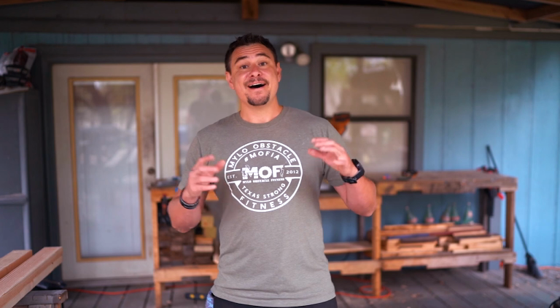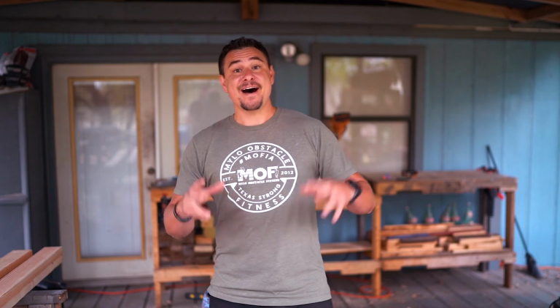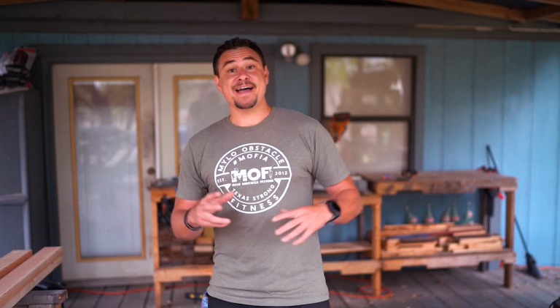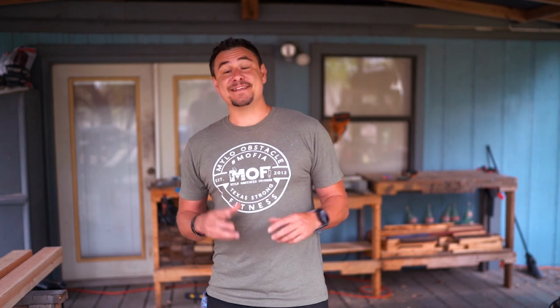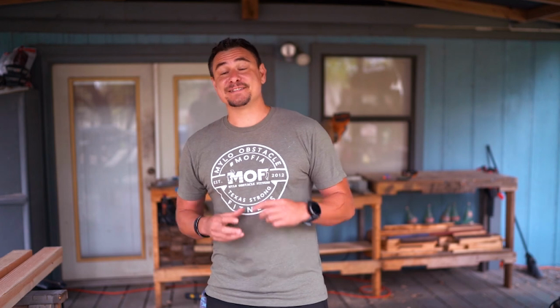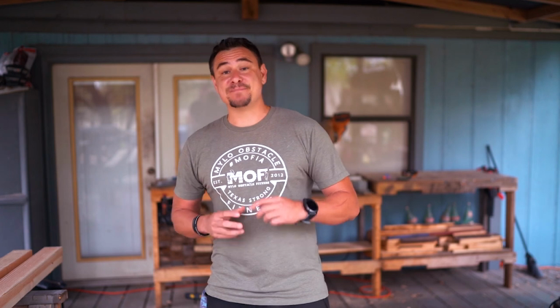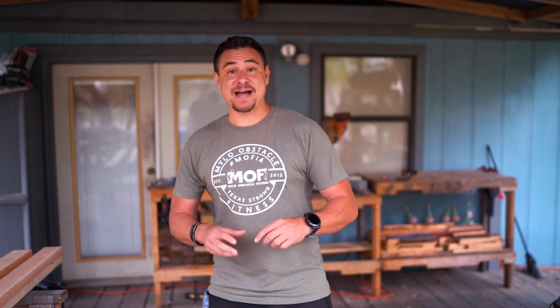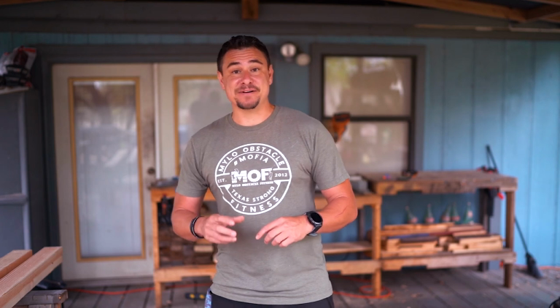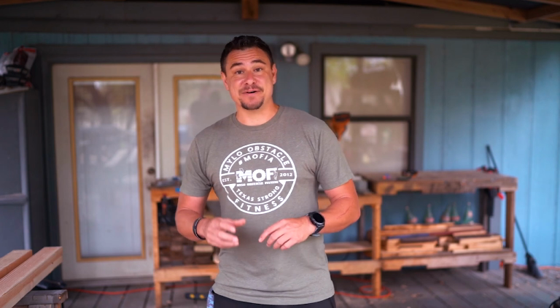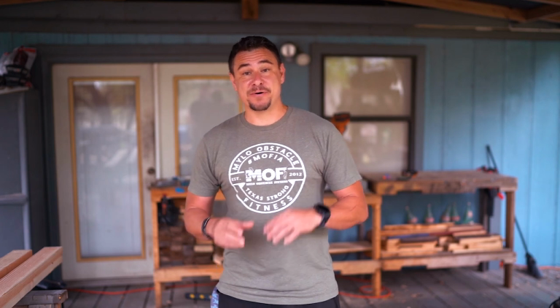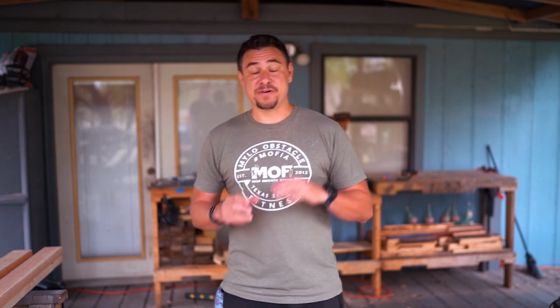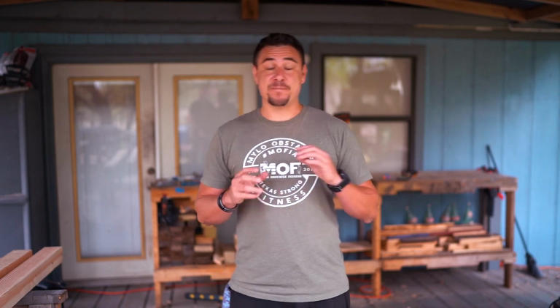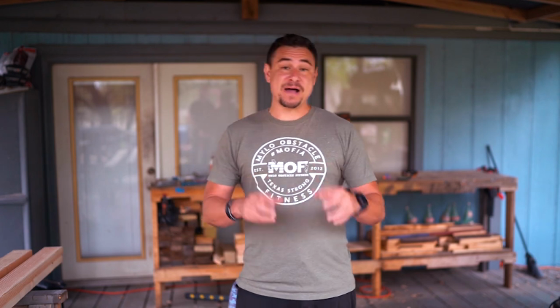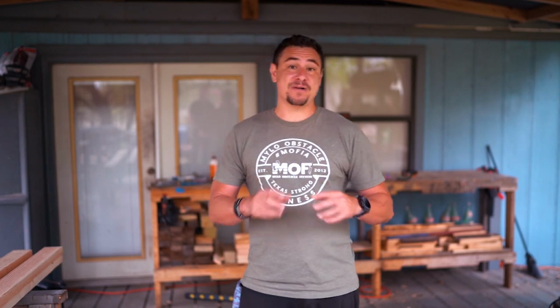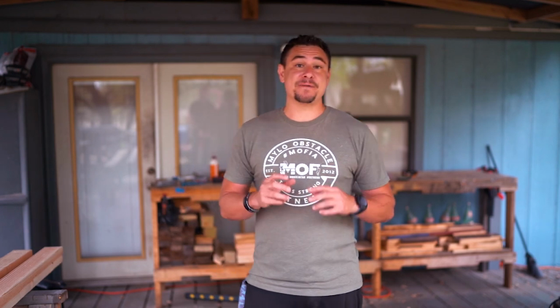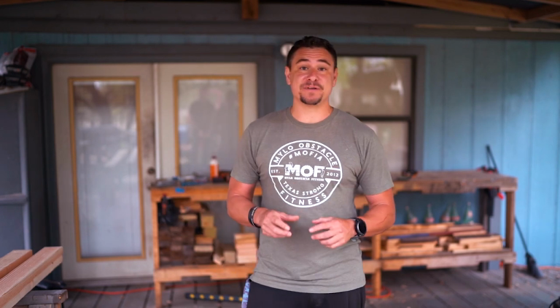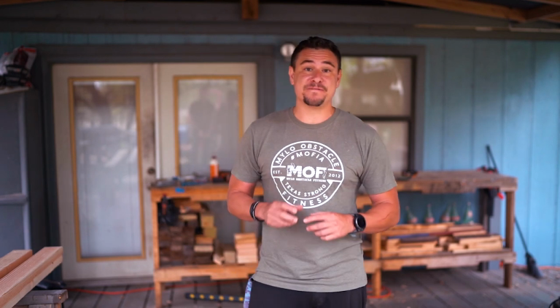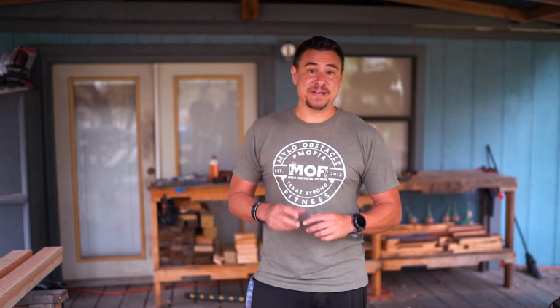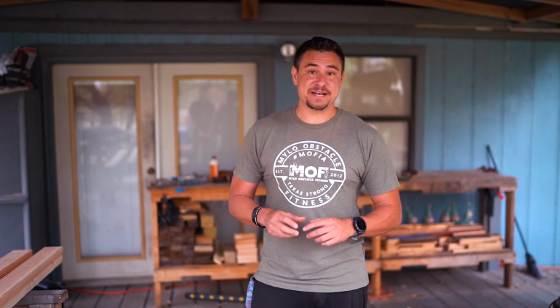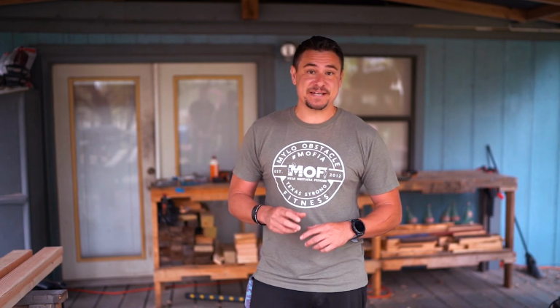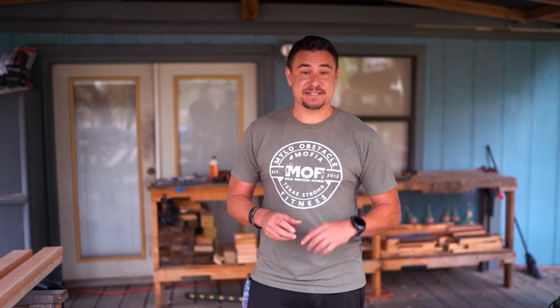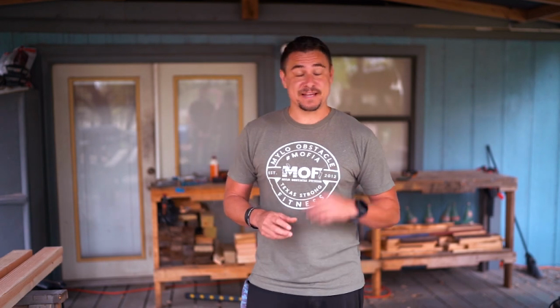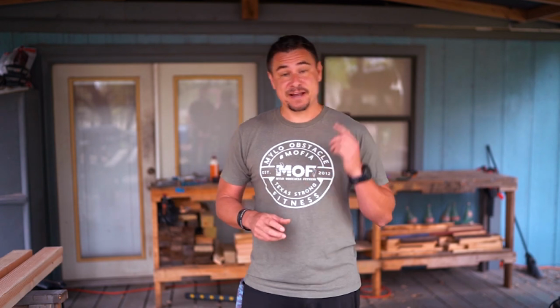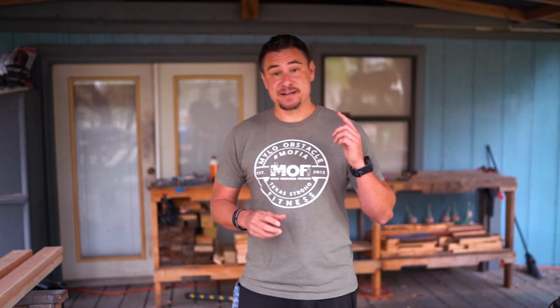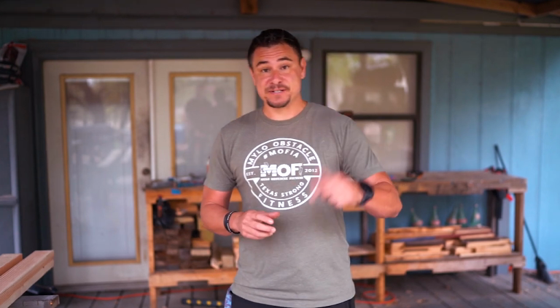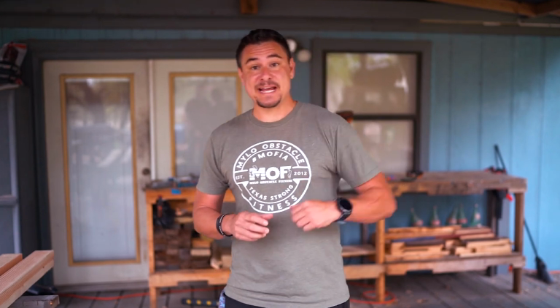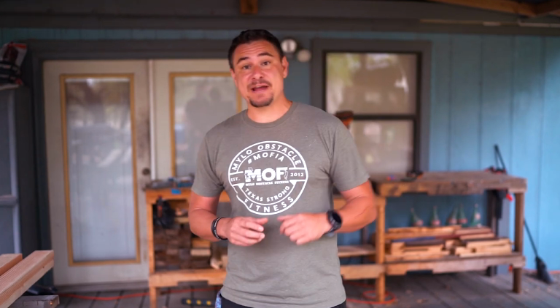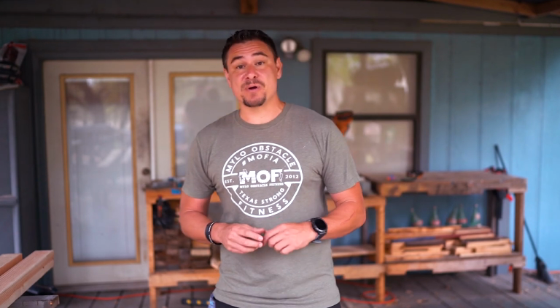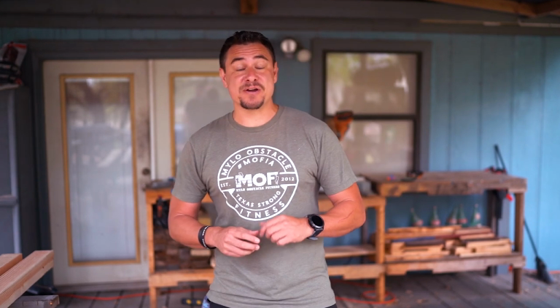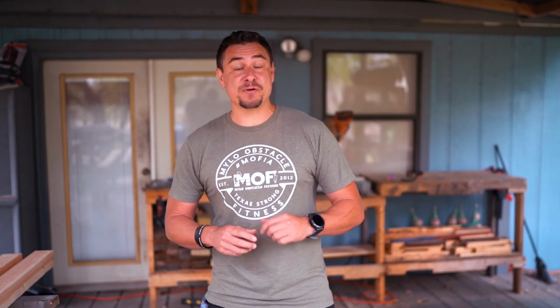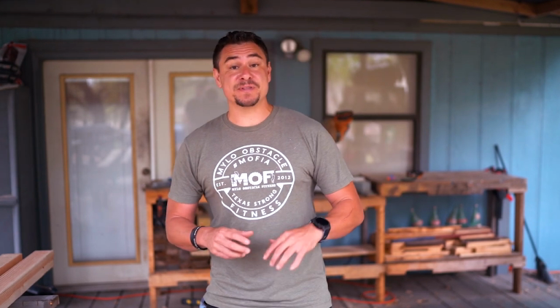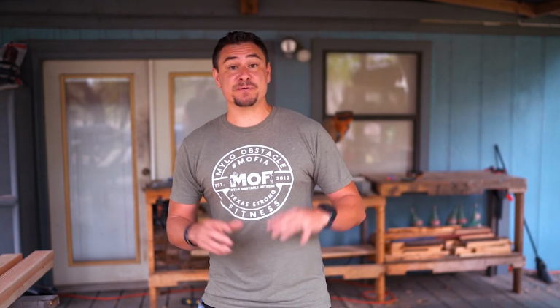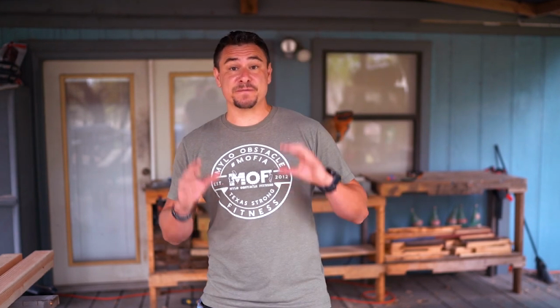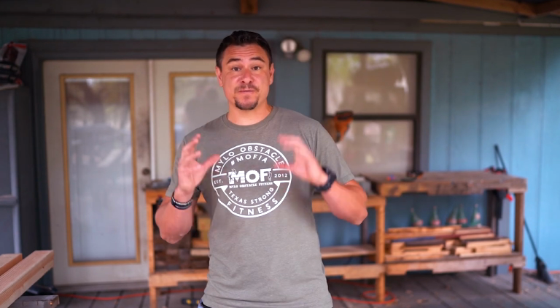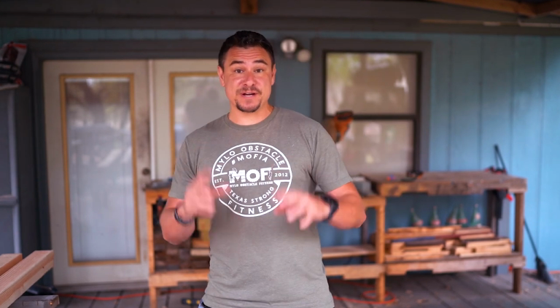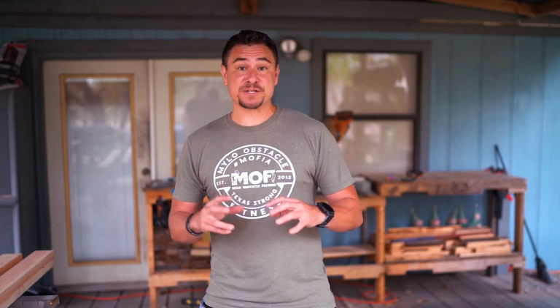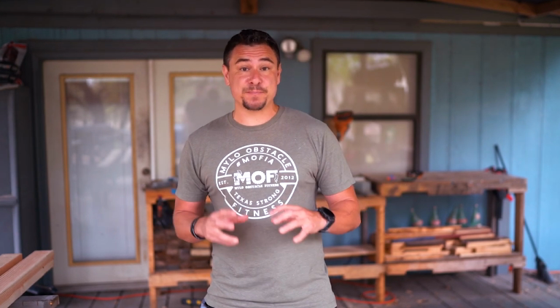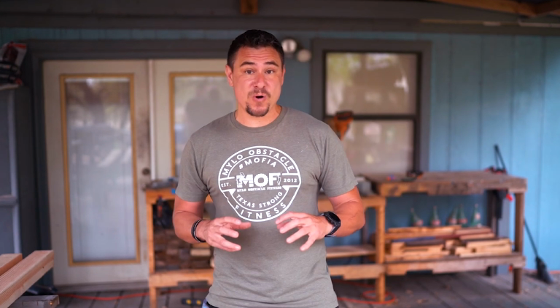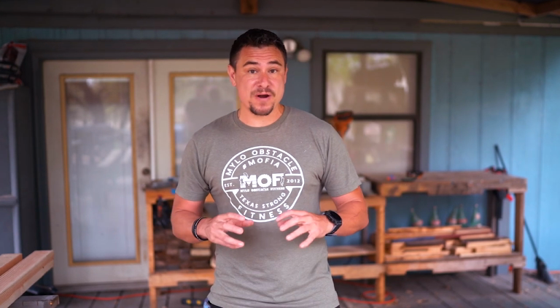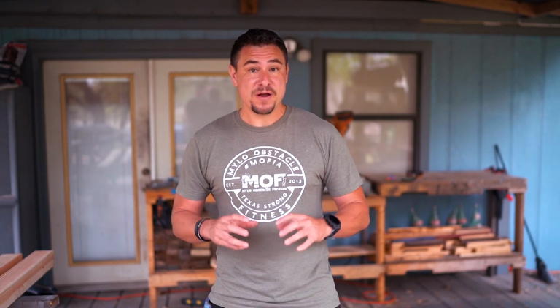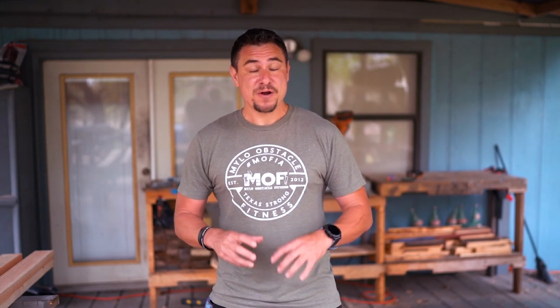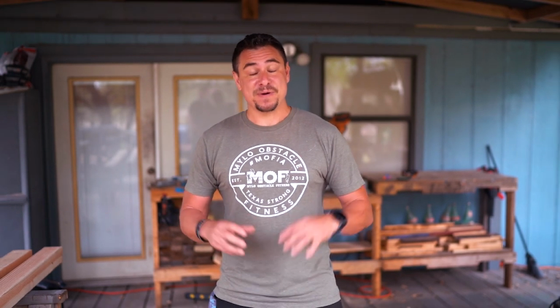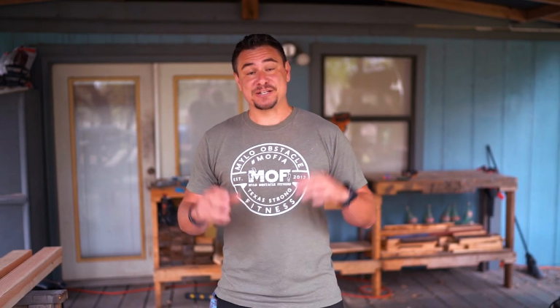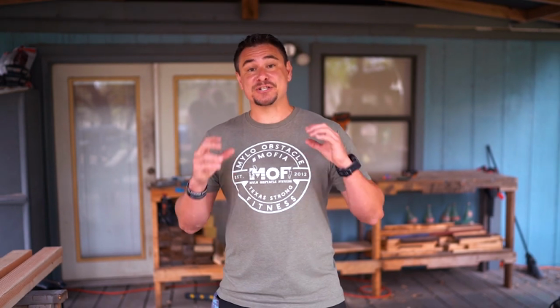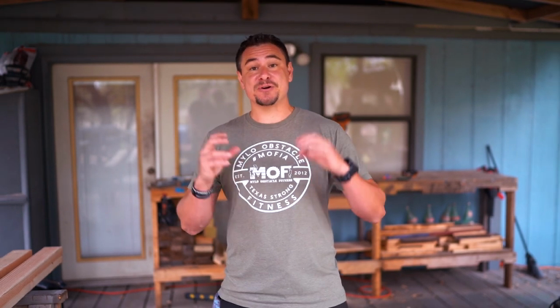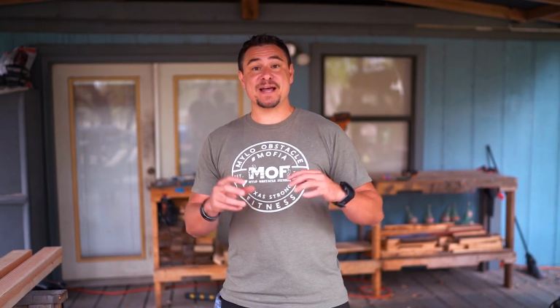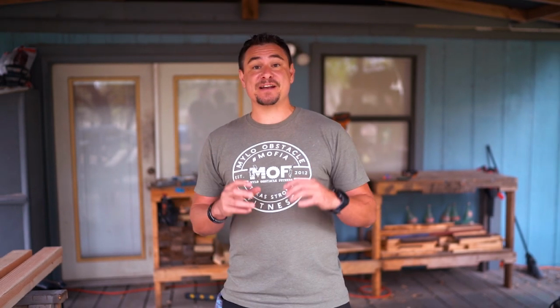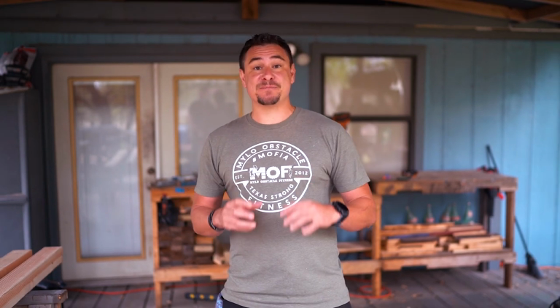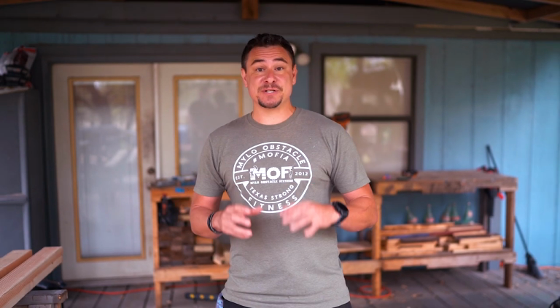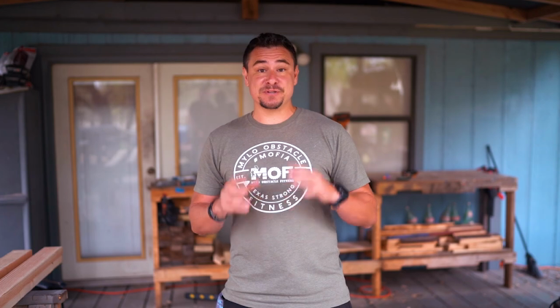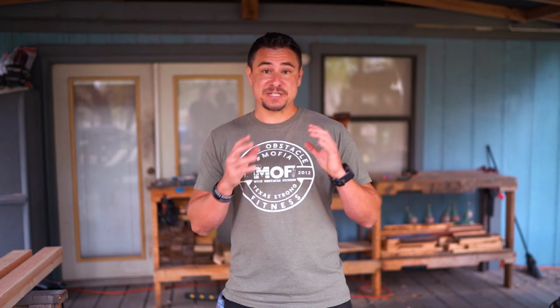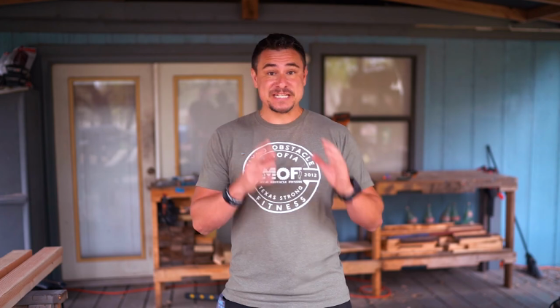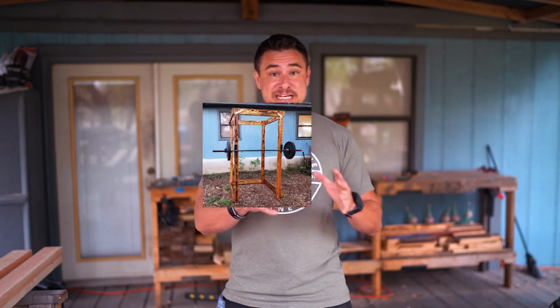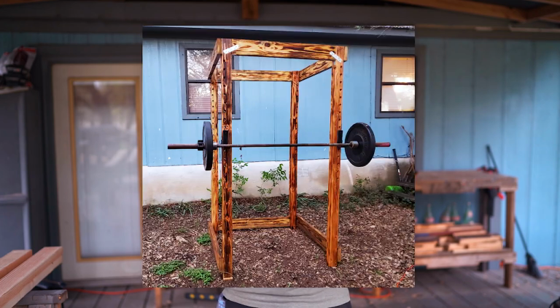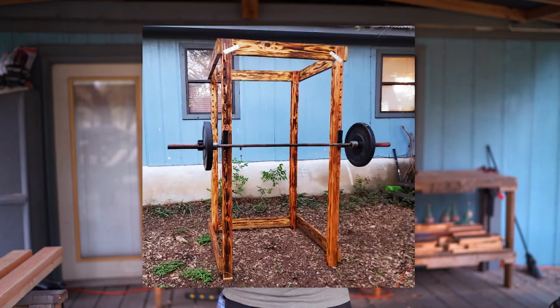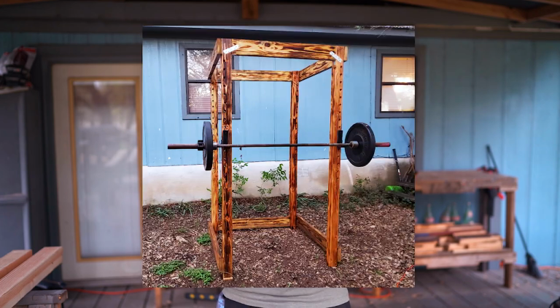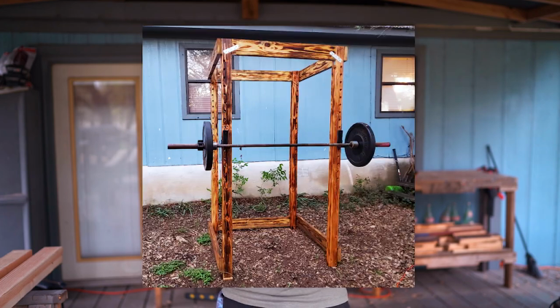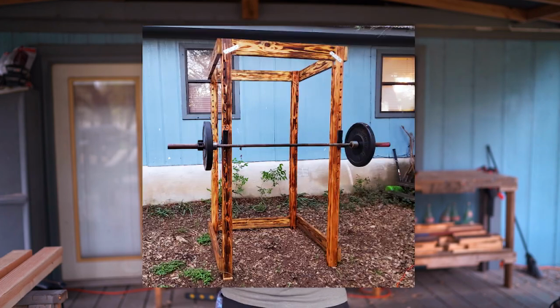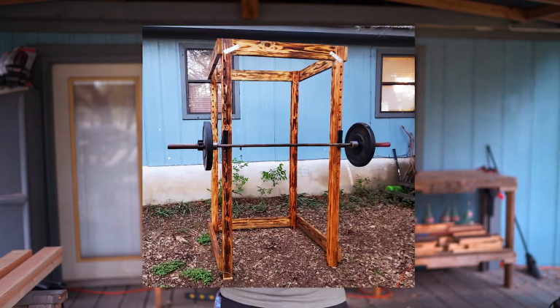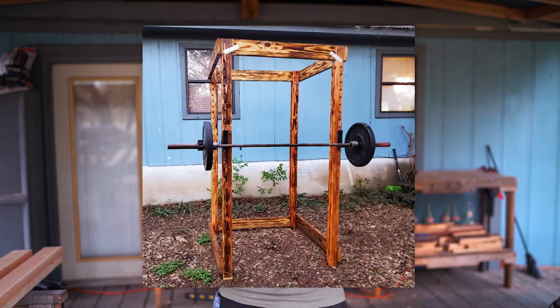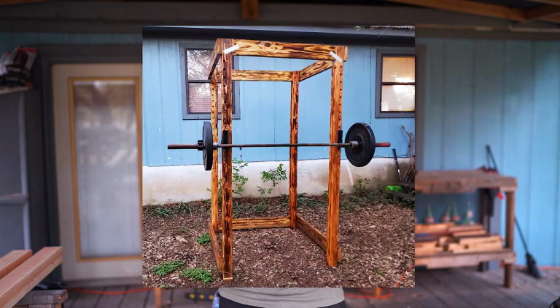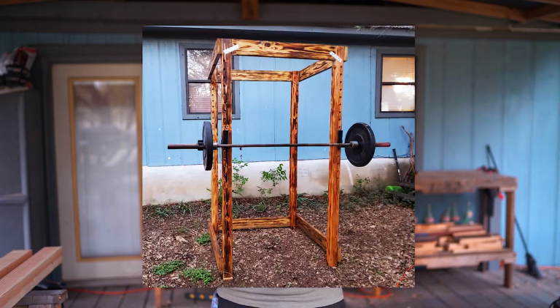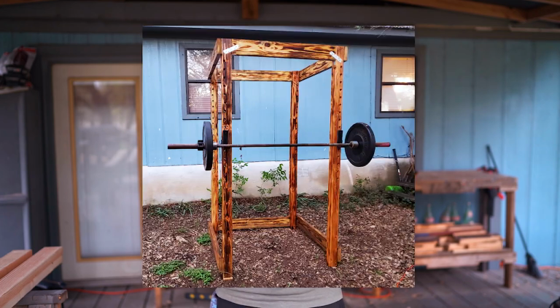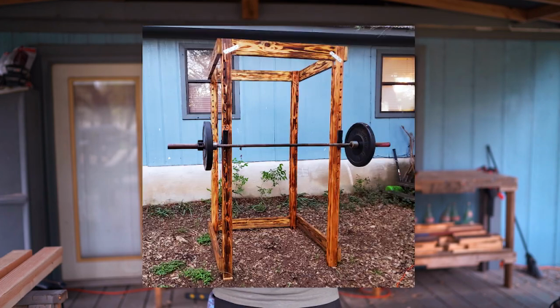Hi, this is Milo, owner of Milo Obstacle Fitness, and today we're here with you with Fringe Sport, about to show you how to do this DIY power rack.